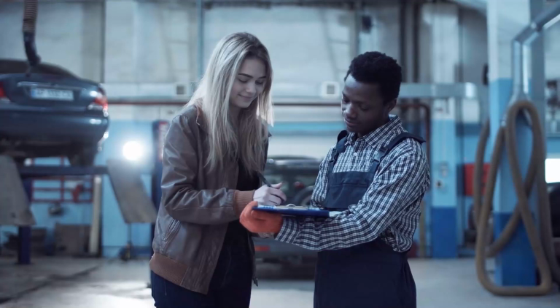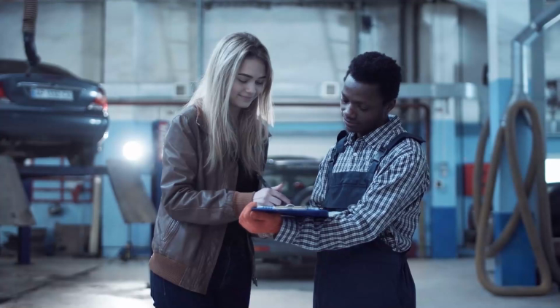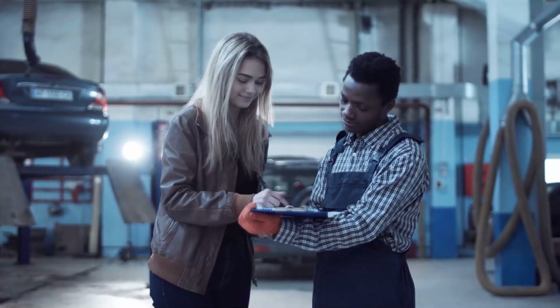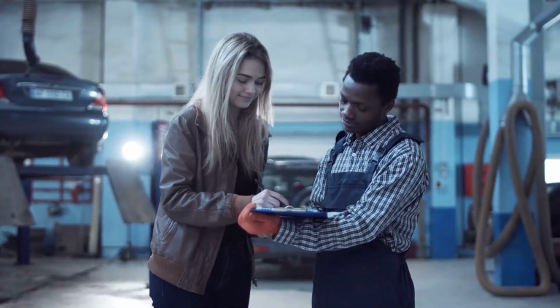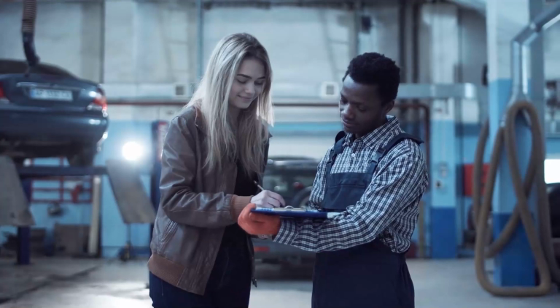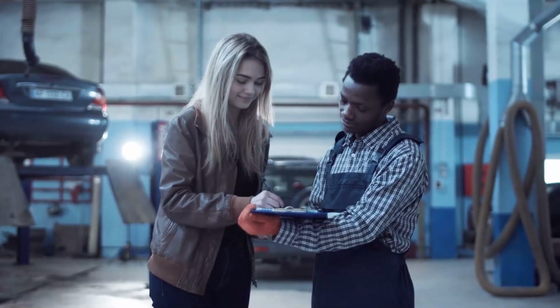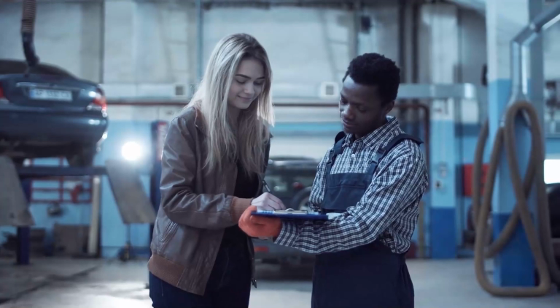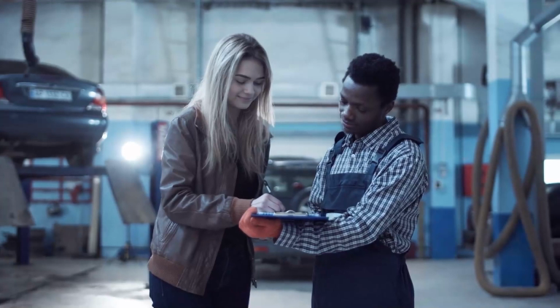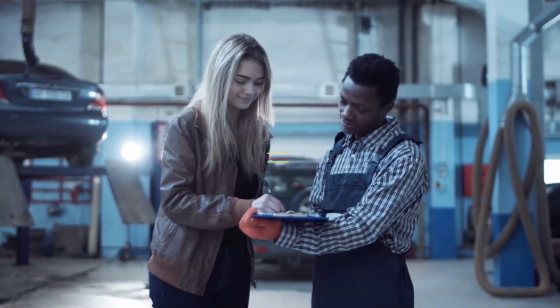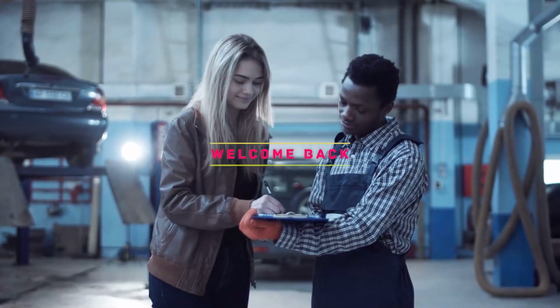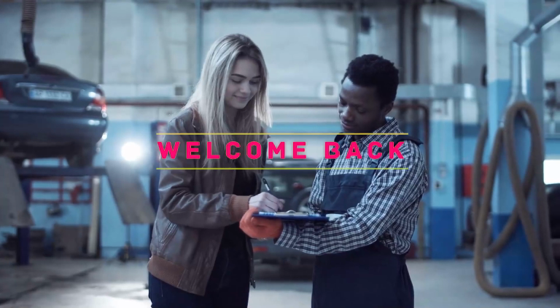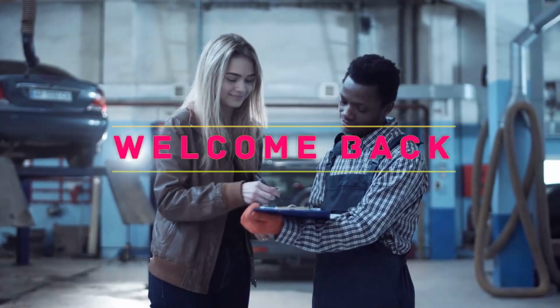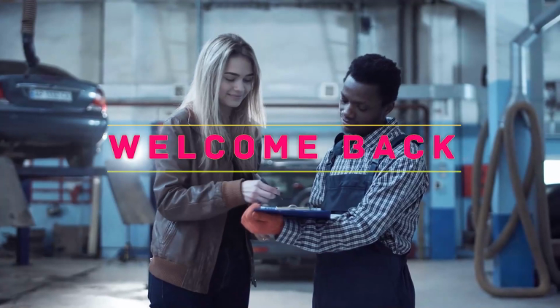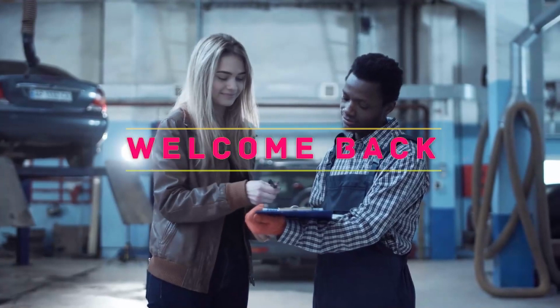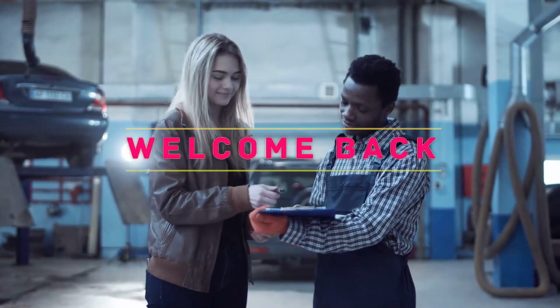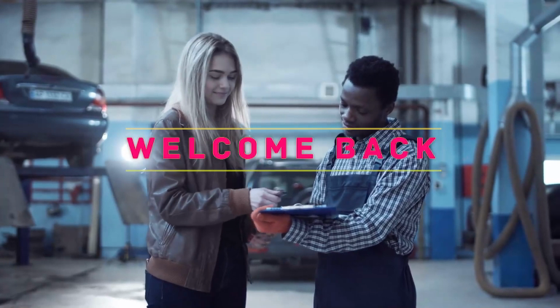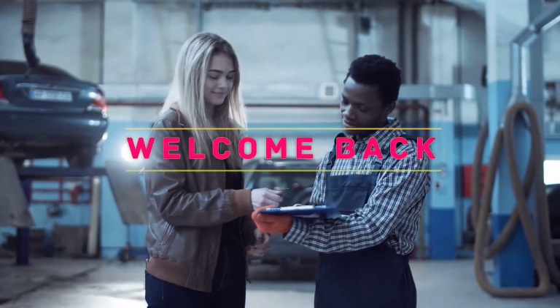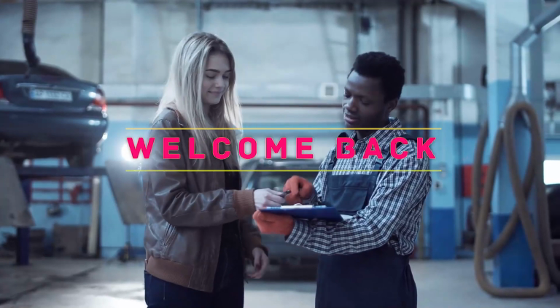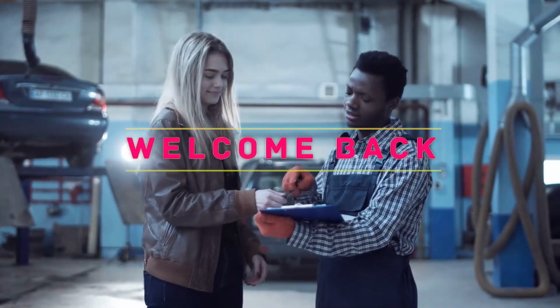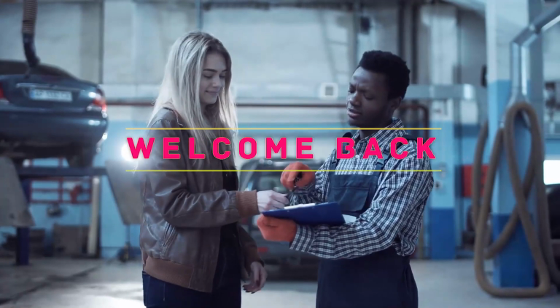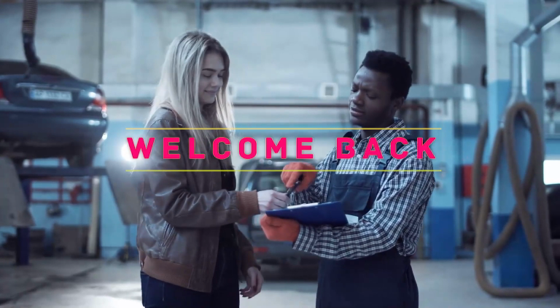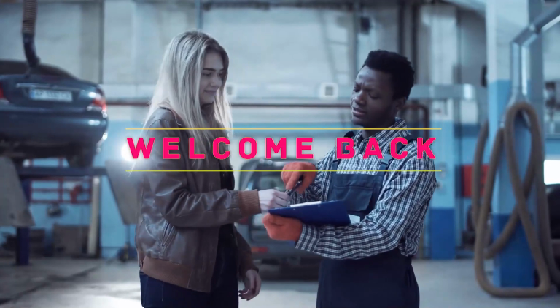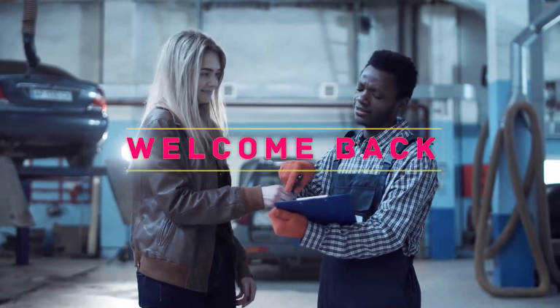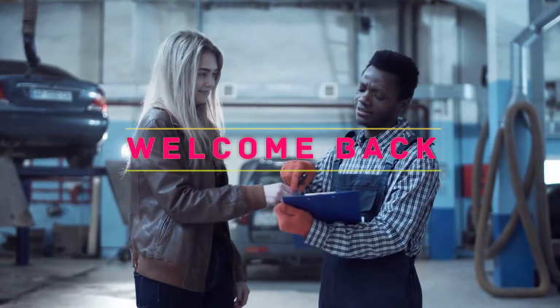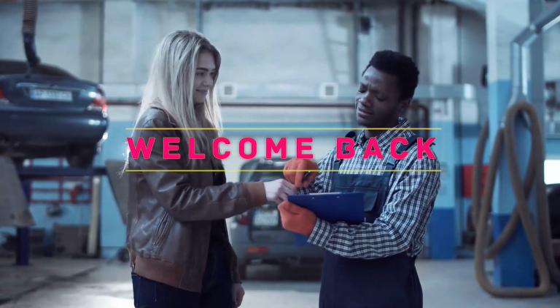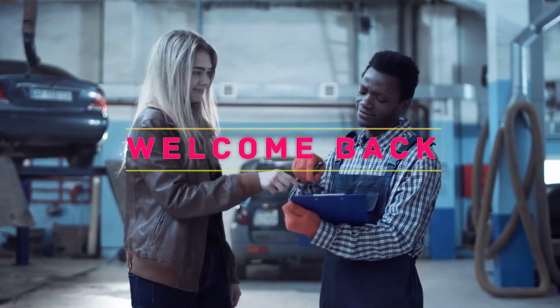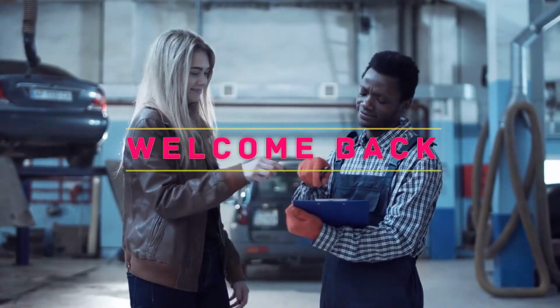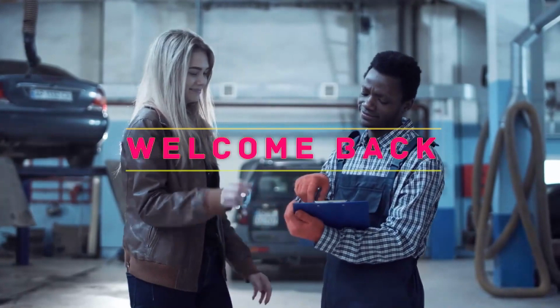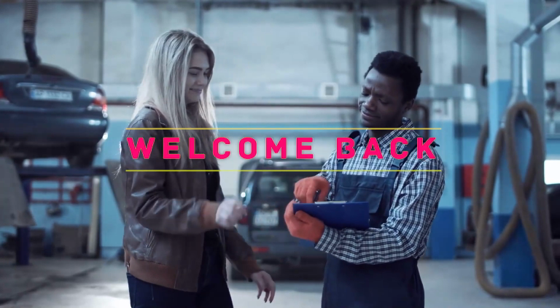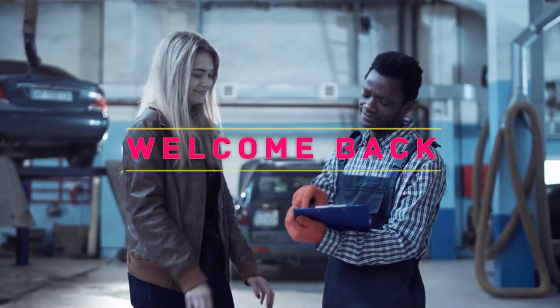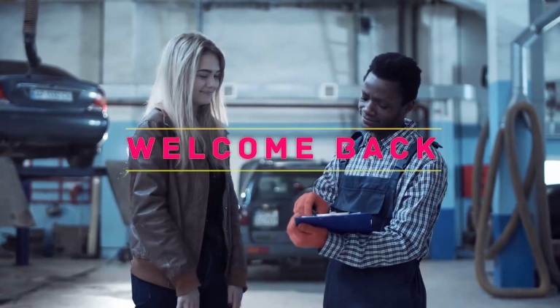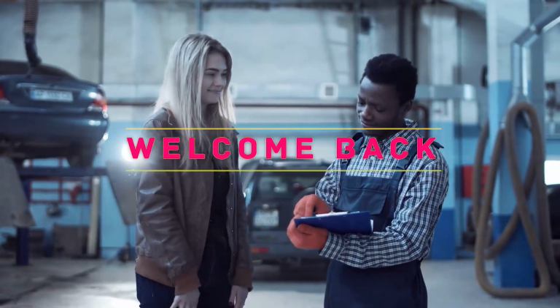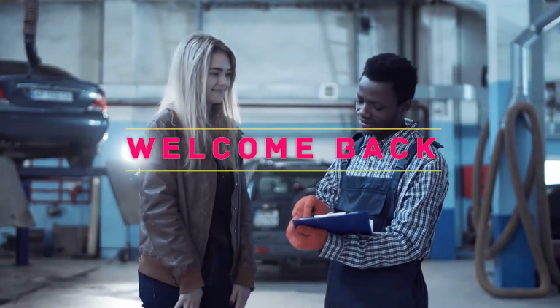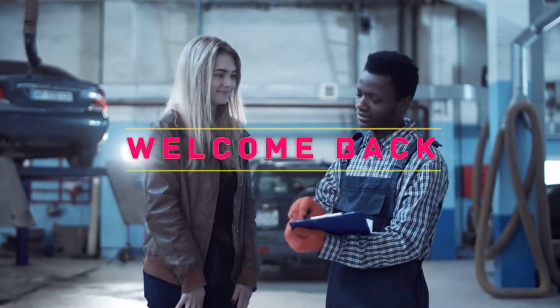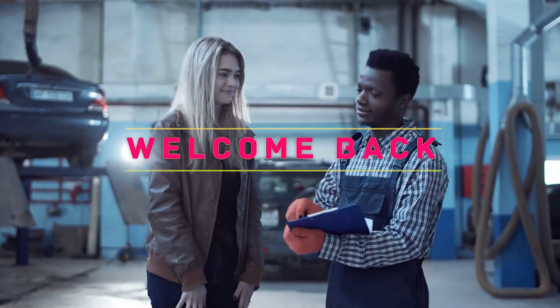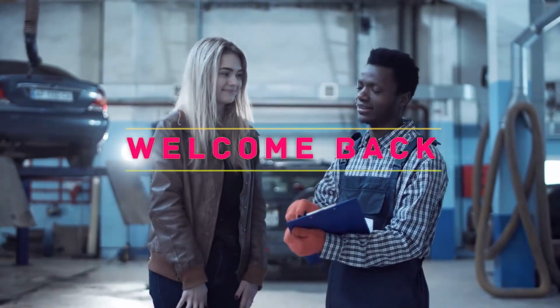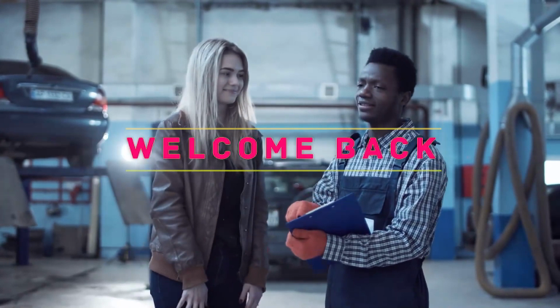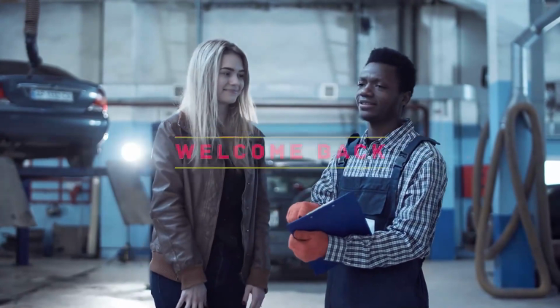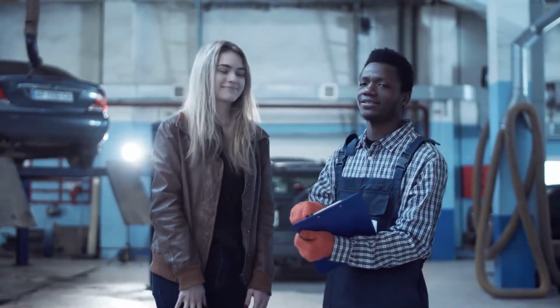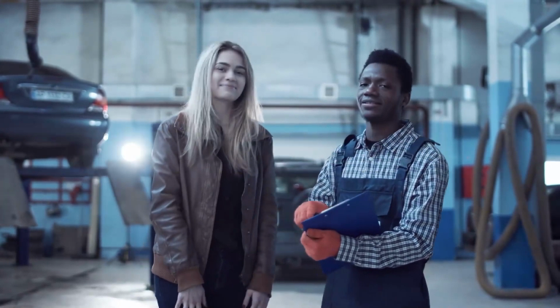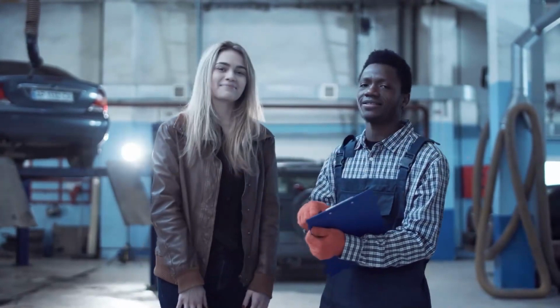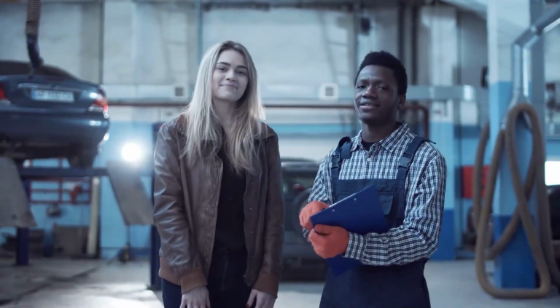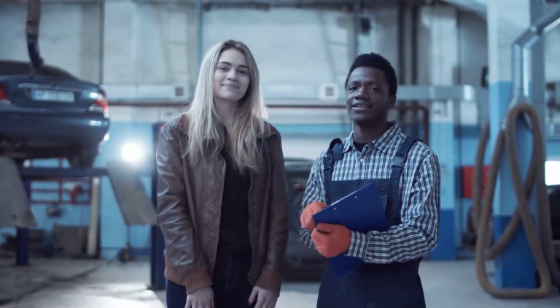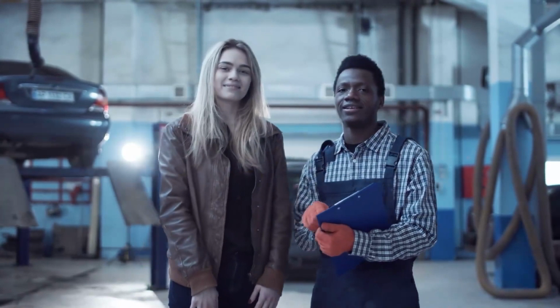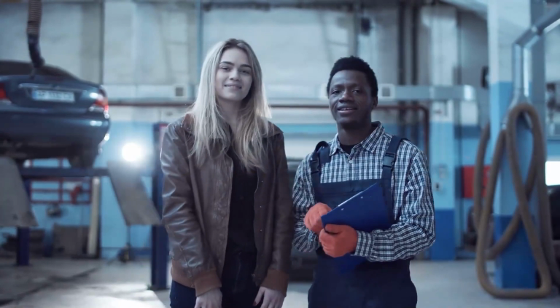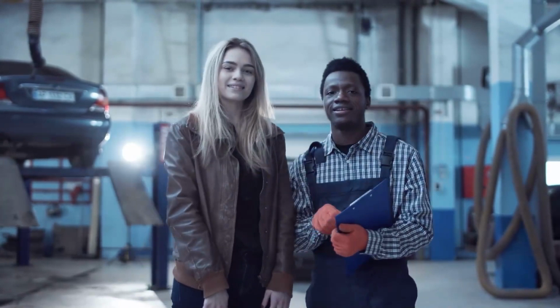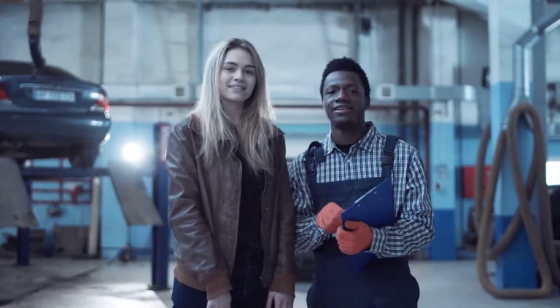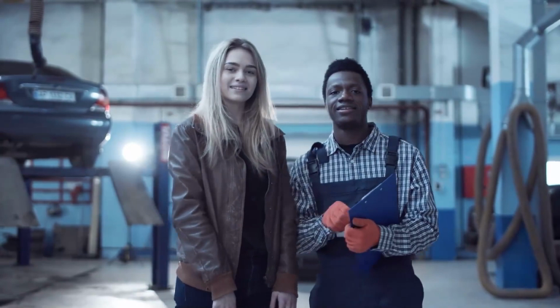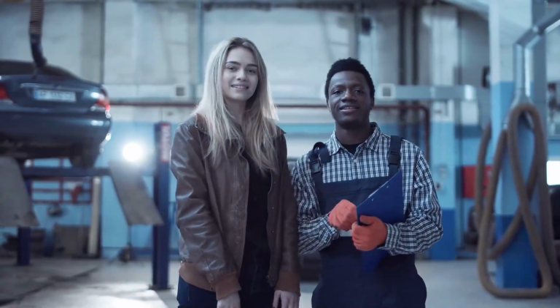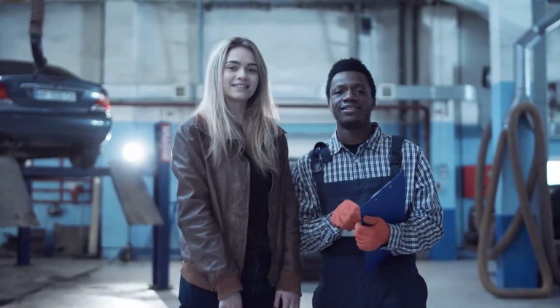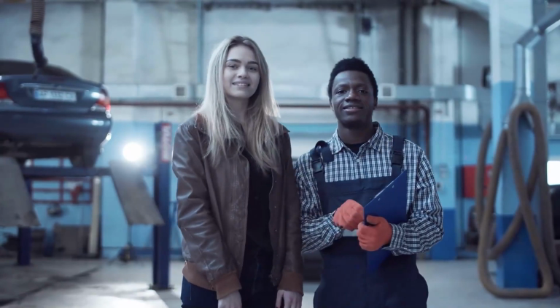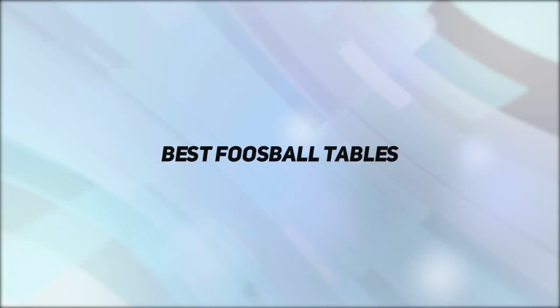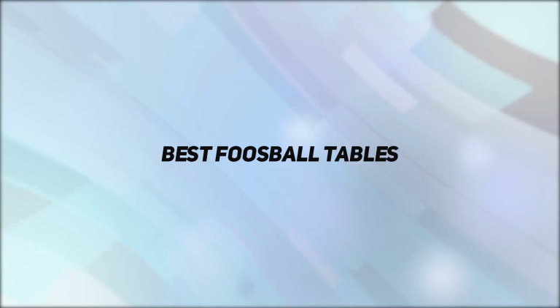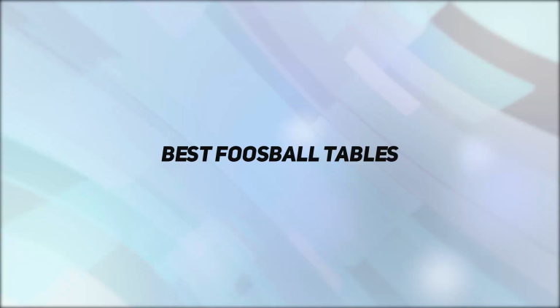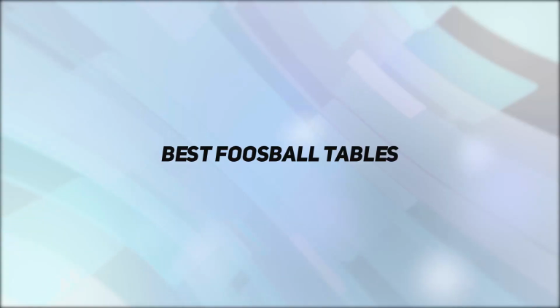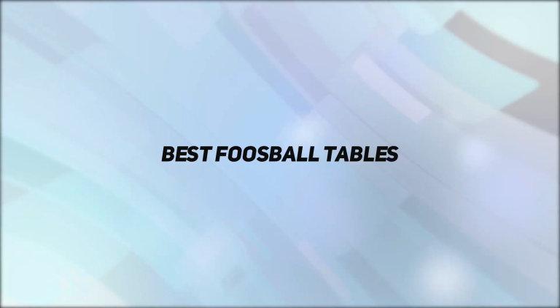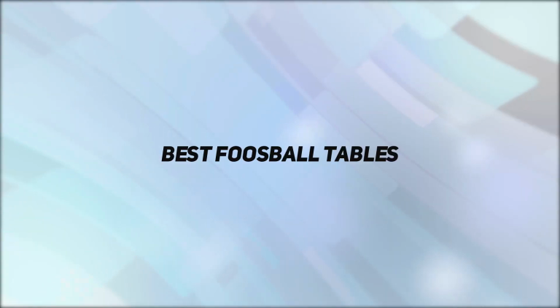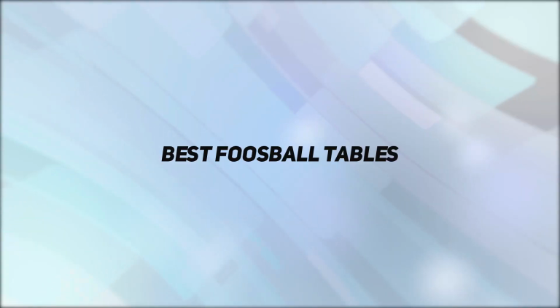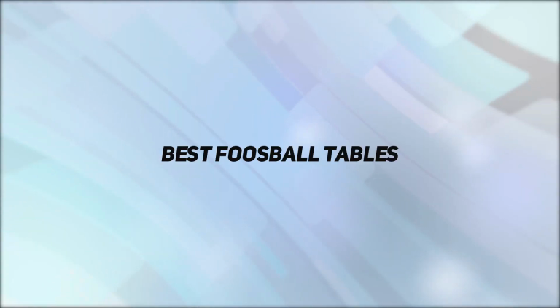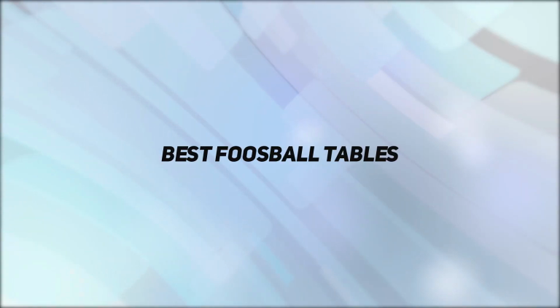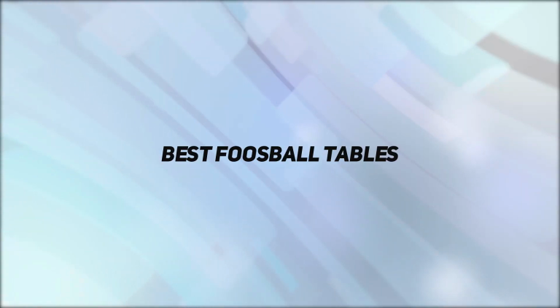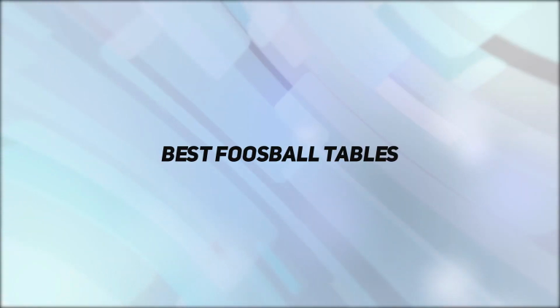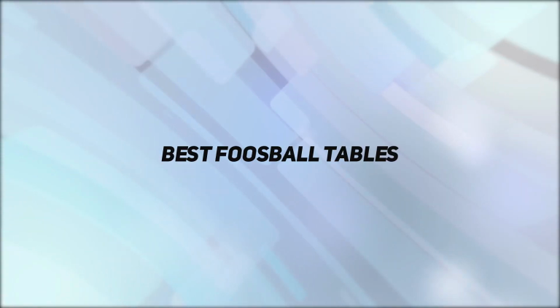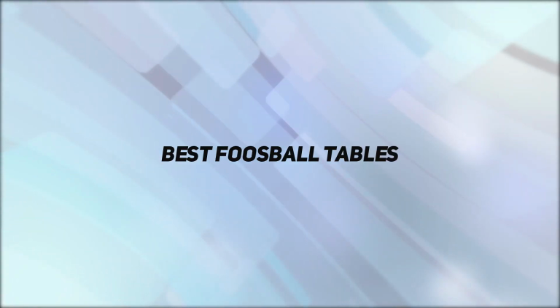Hey, welcome back to my channel. In this video, I'm gonna talk about top 5 best foosball tables.